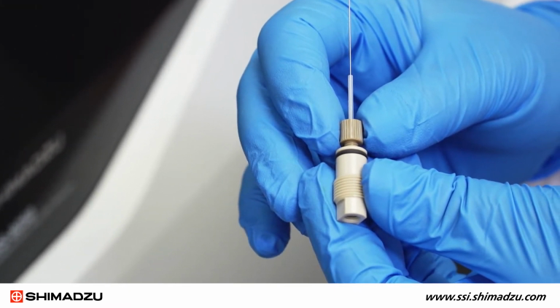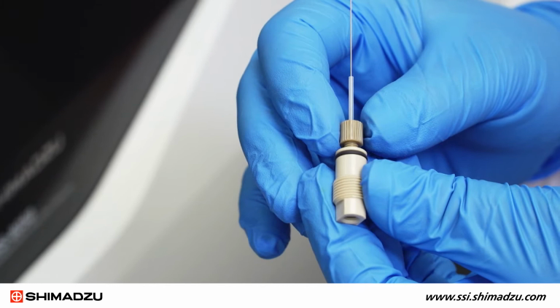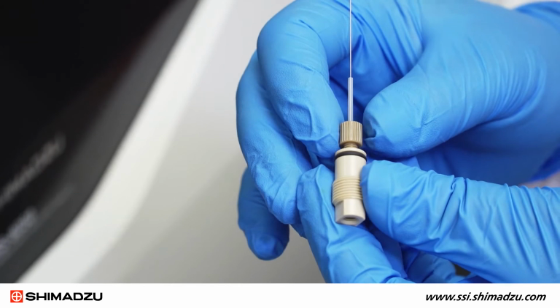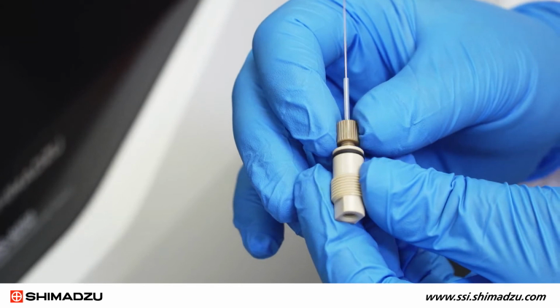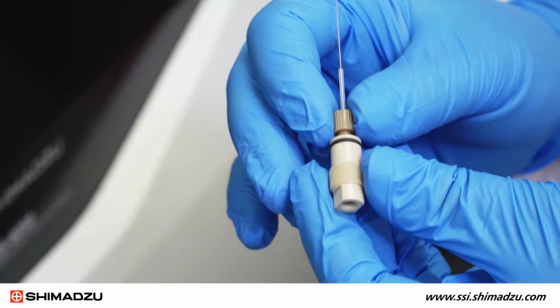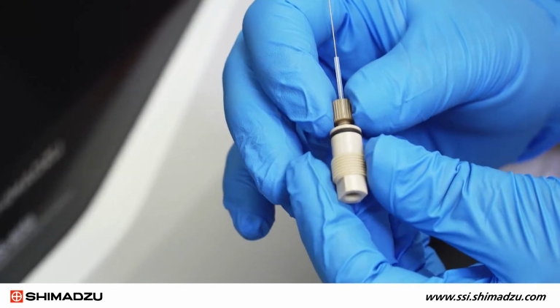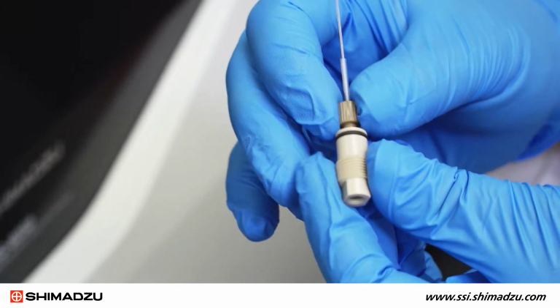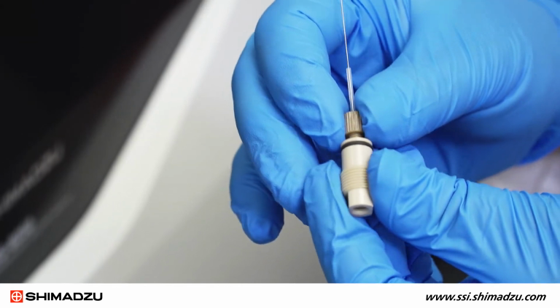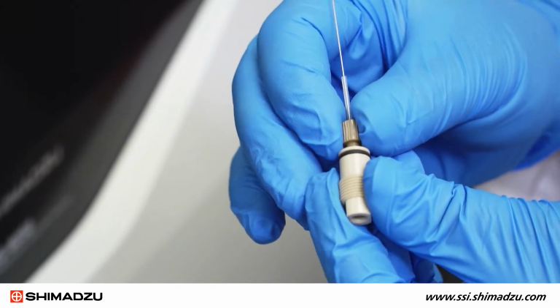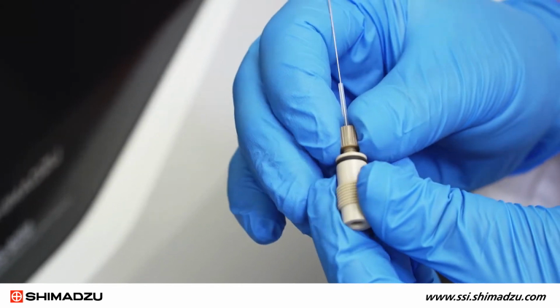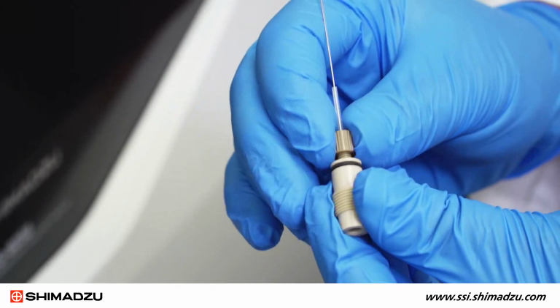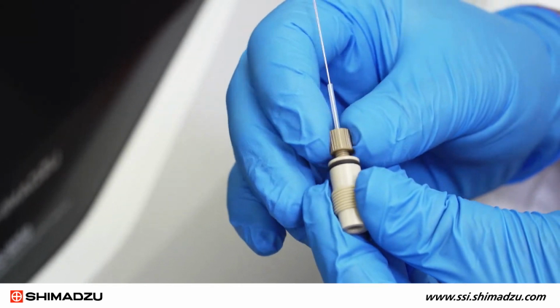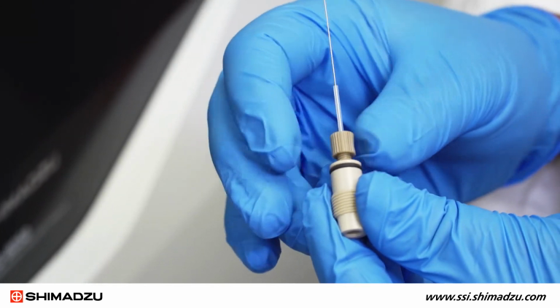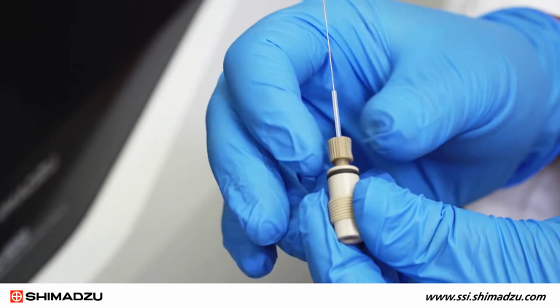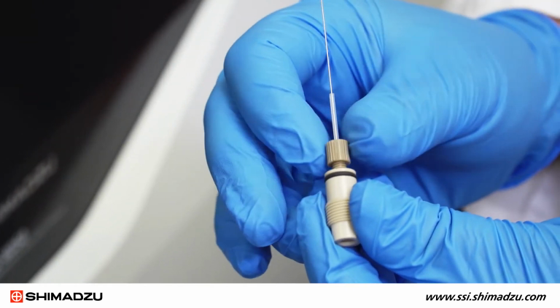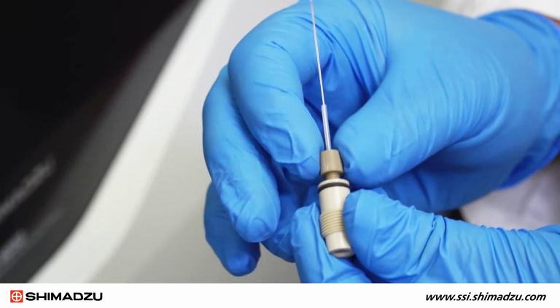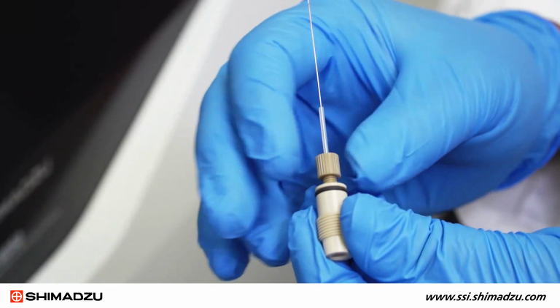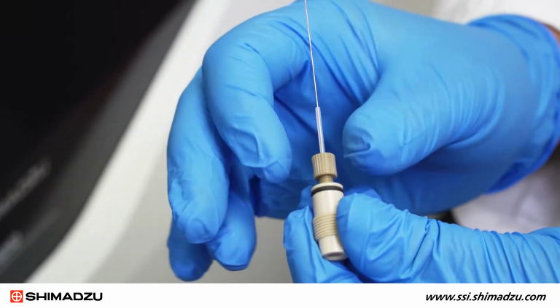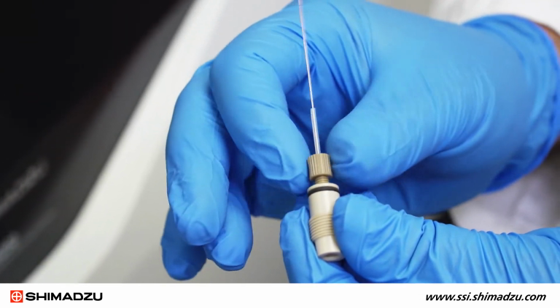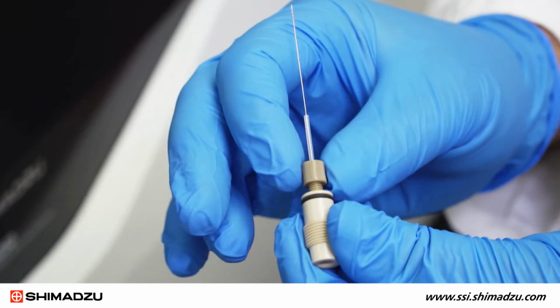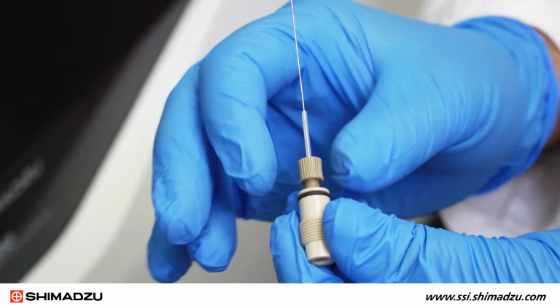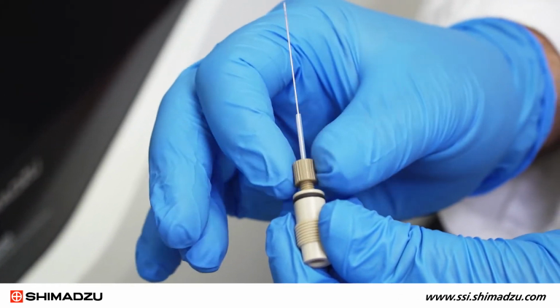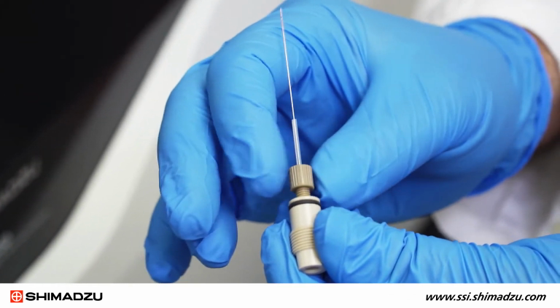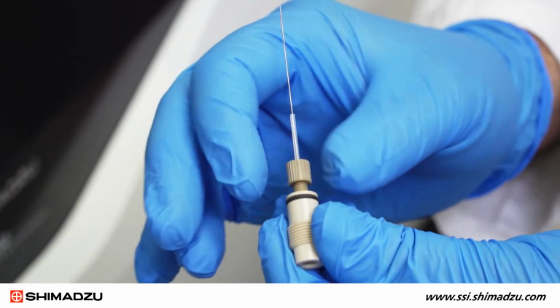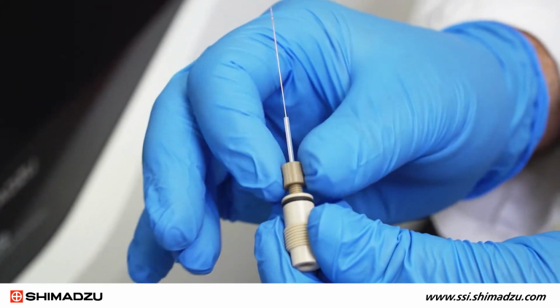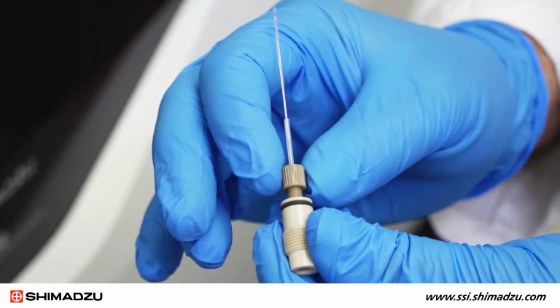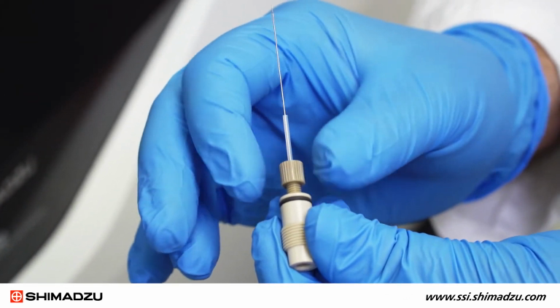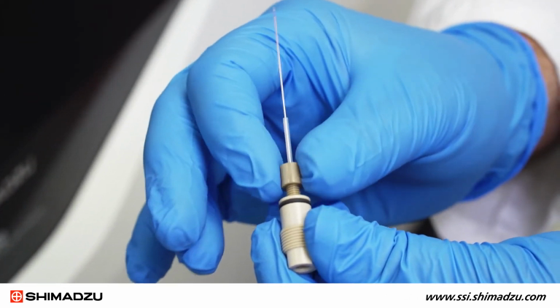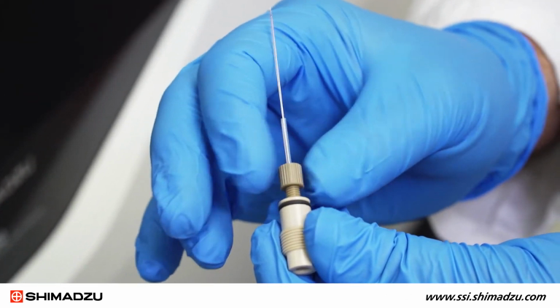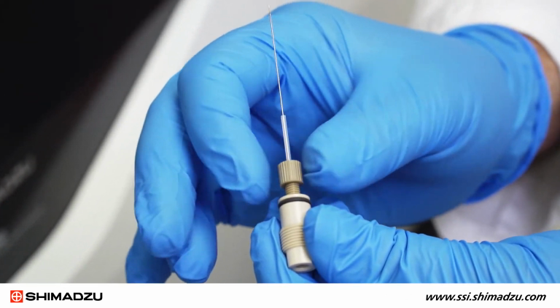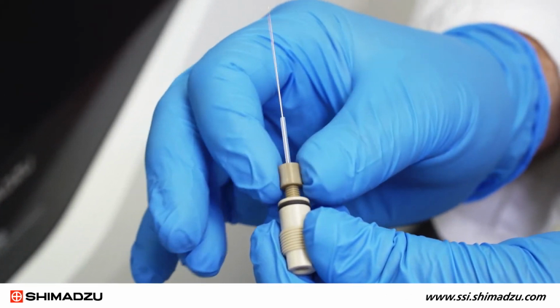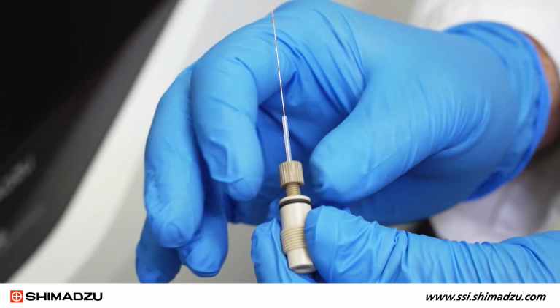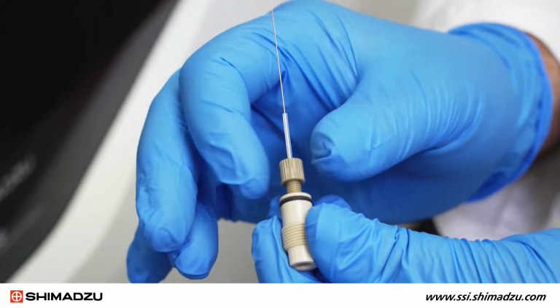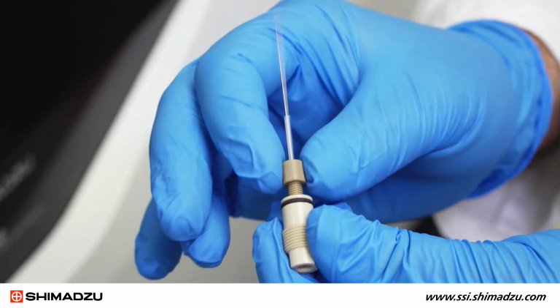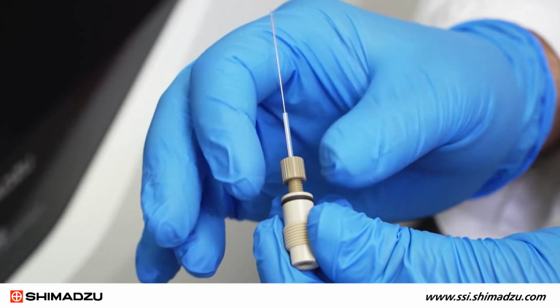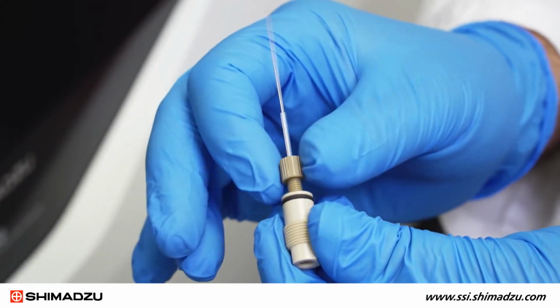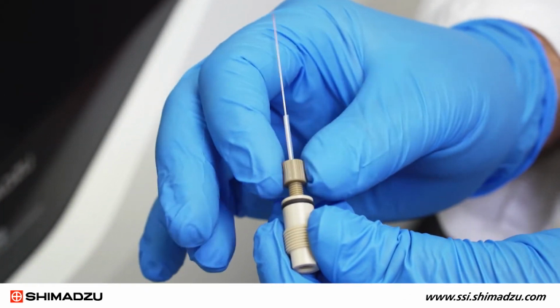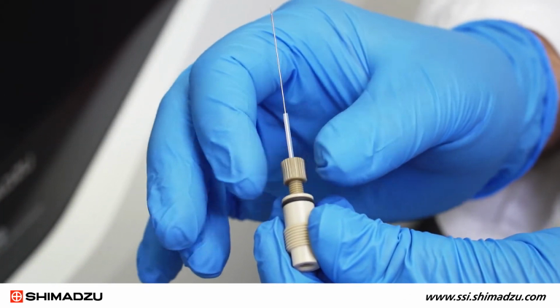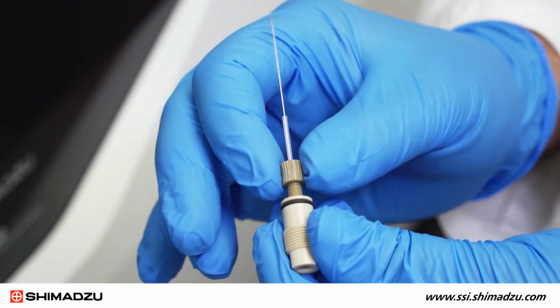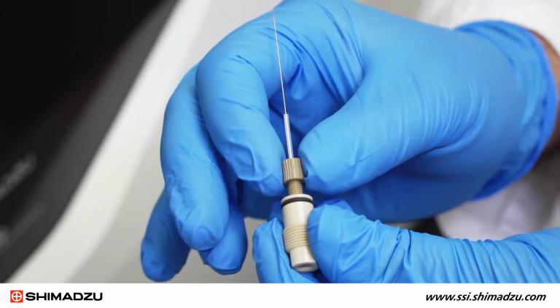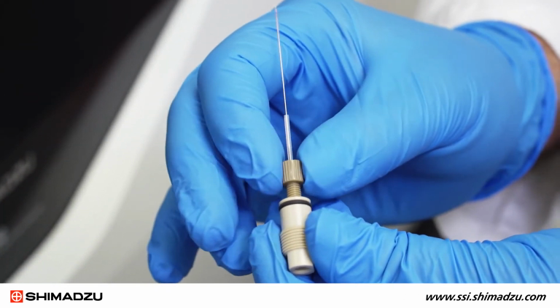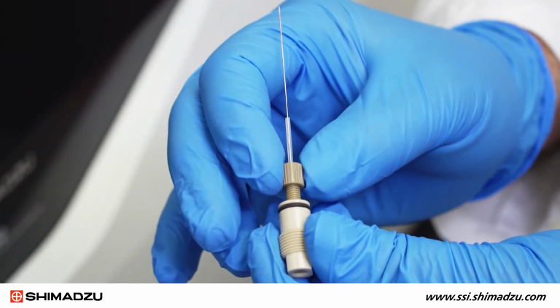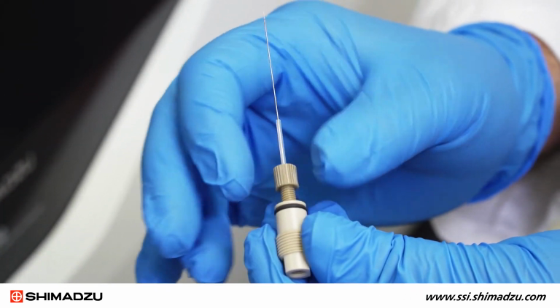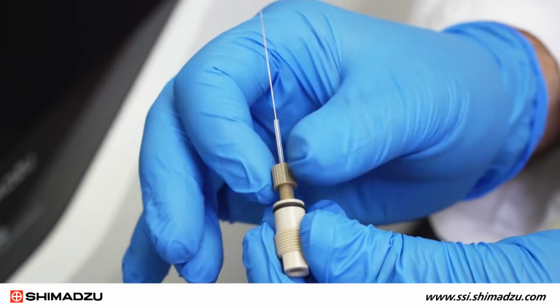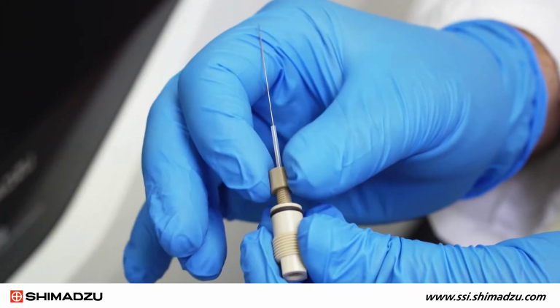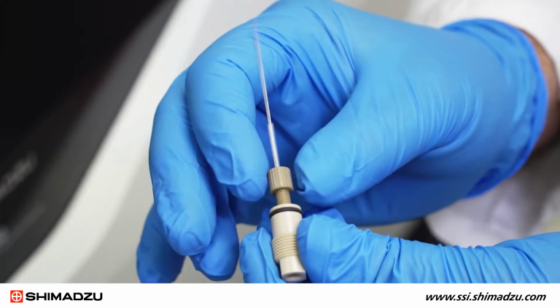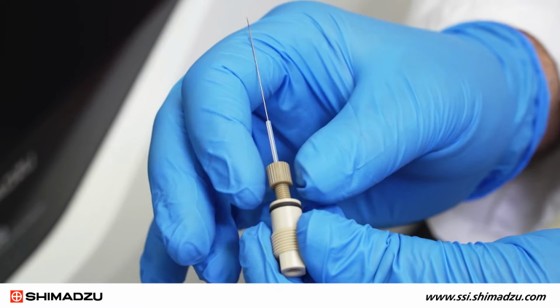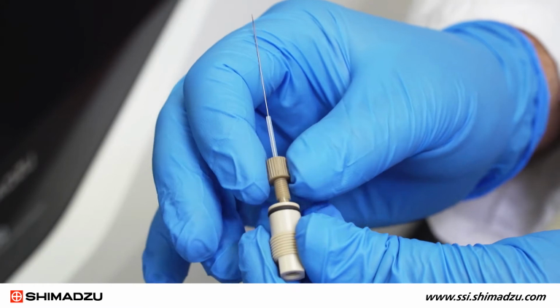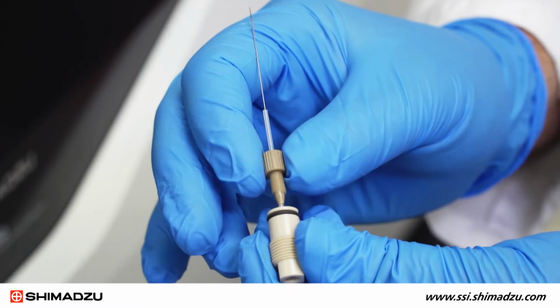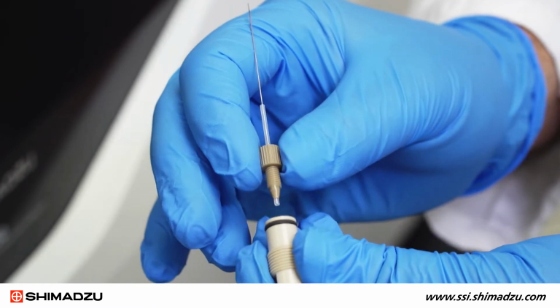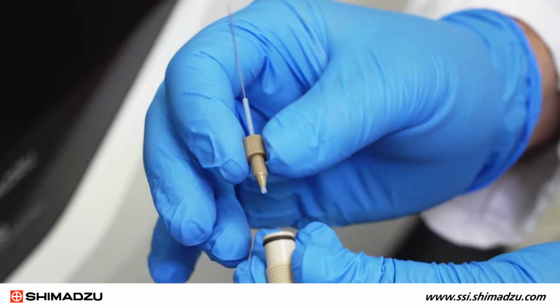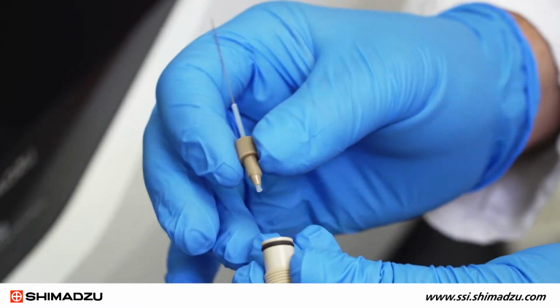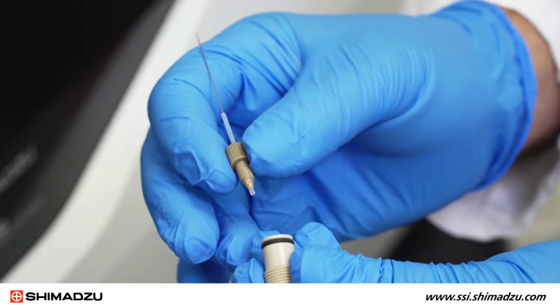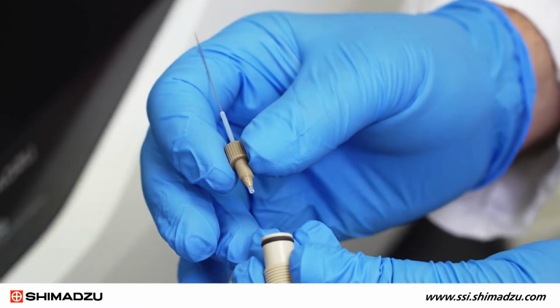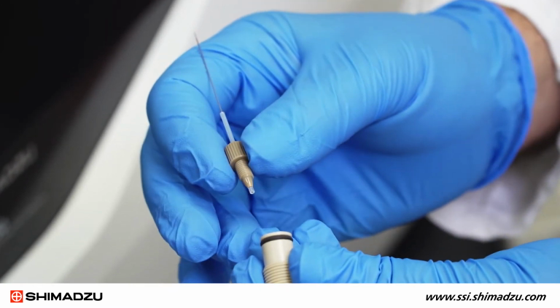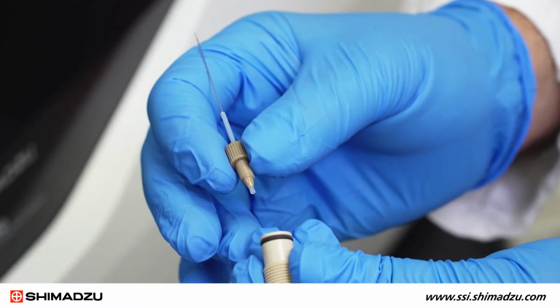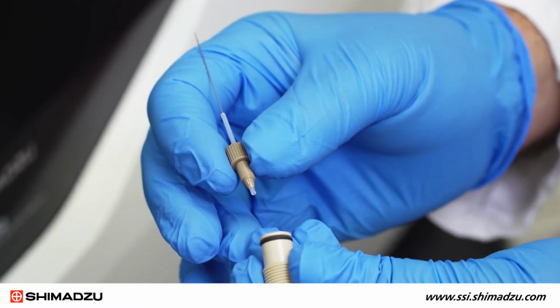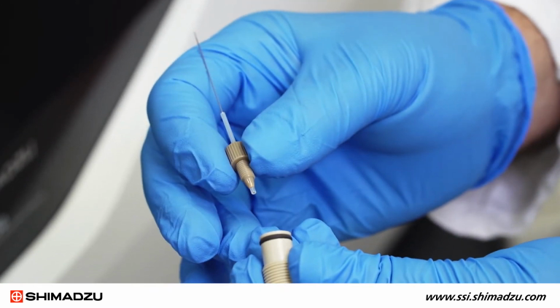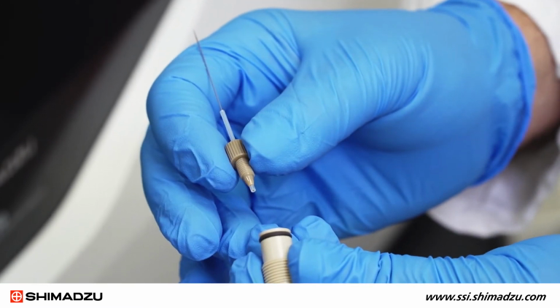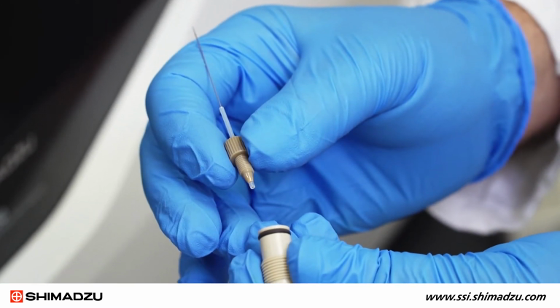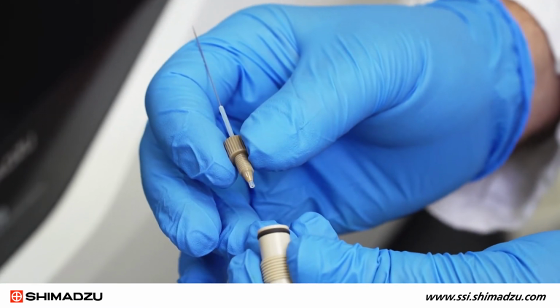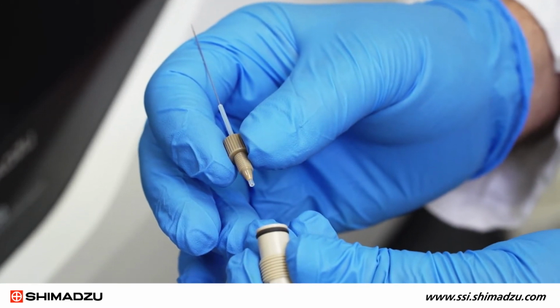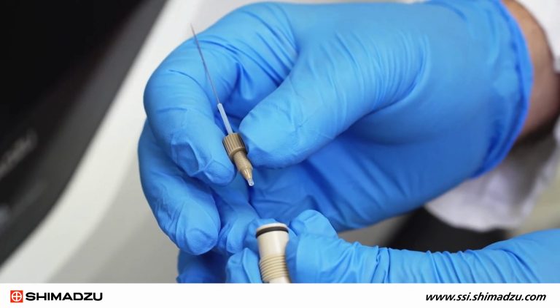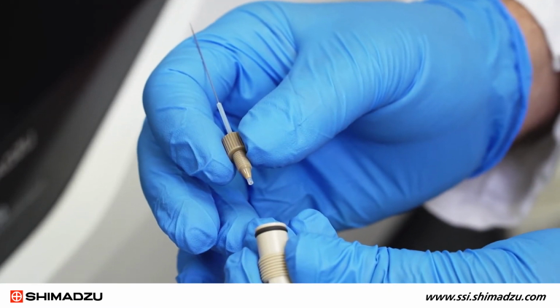You can use your fingers for this, or if the coupling is too tight, you can use the 8 mm wrench as demonstrated in the instruction manual.